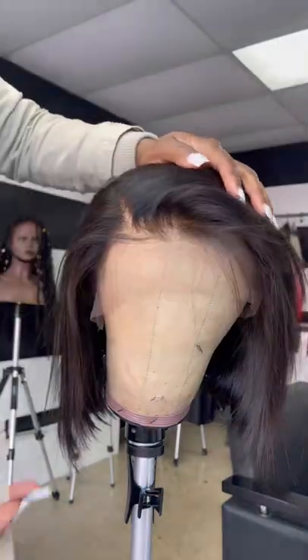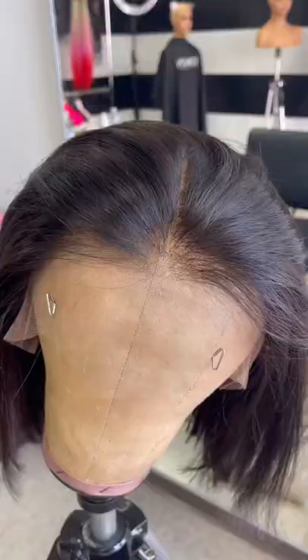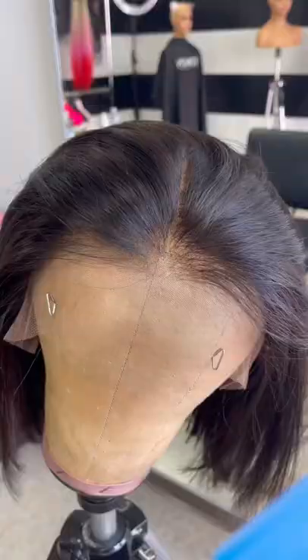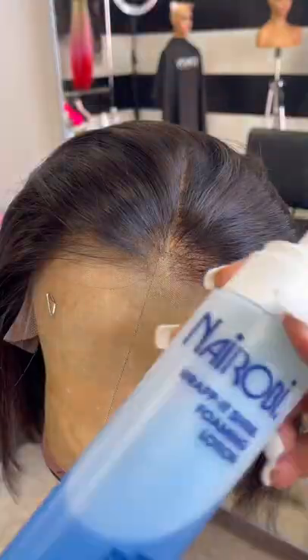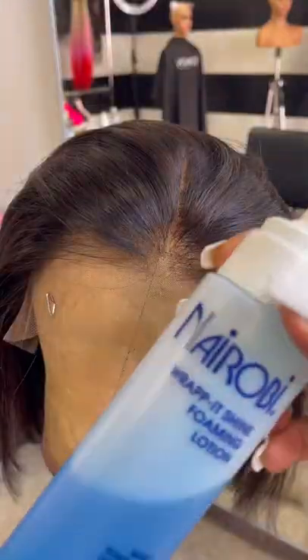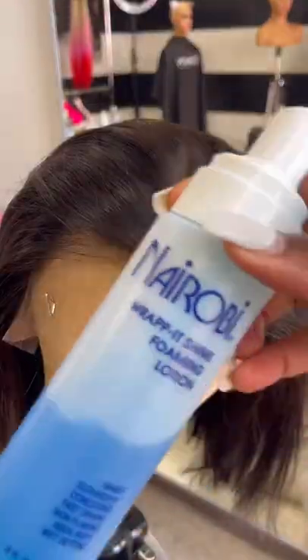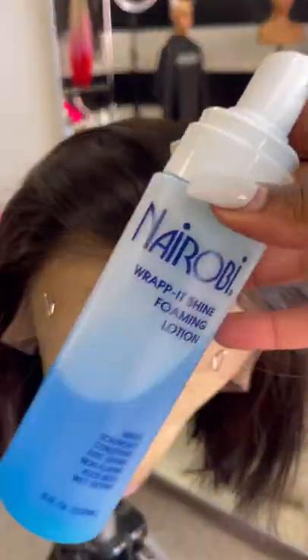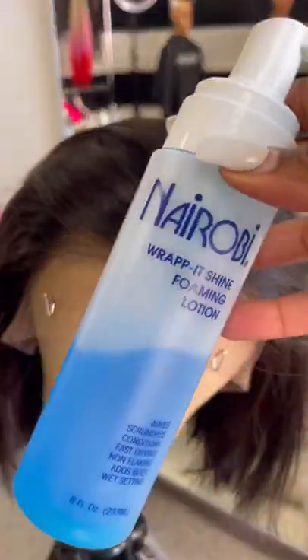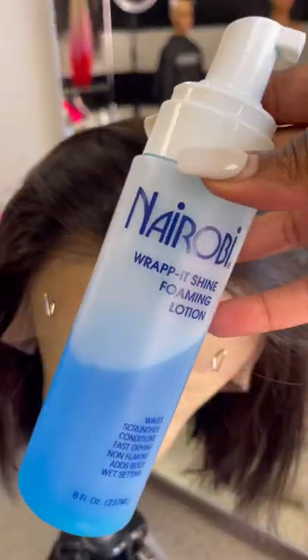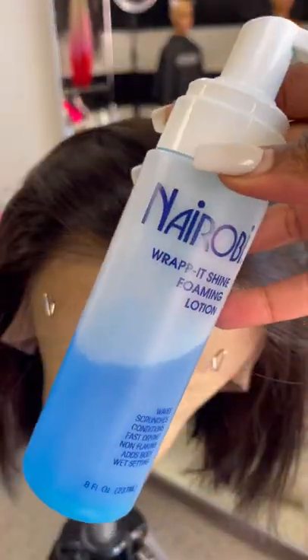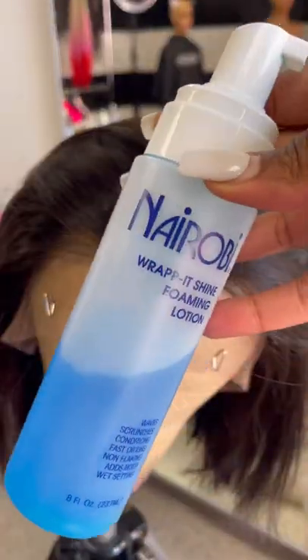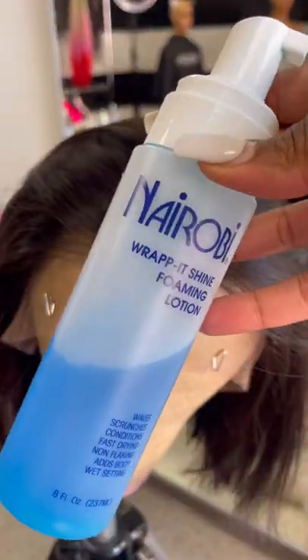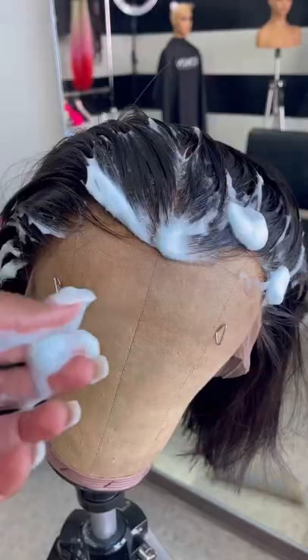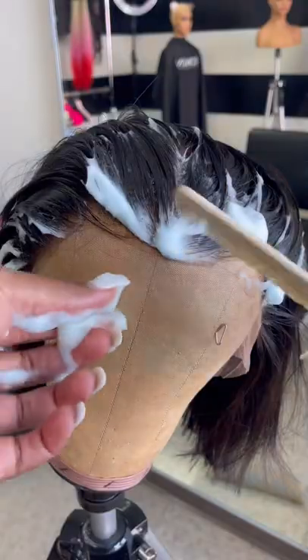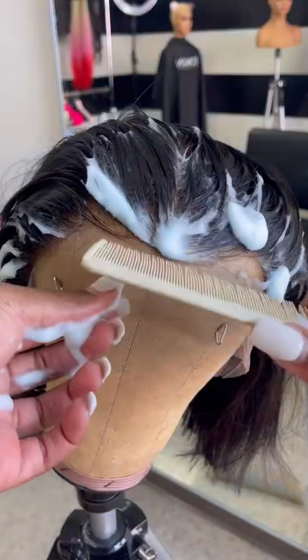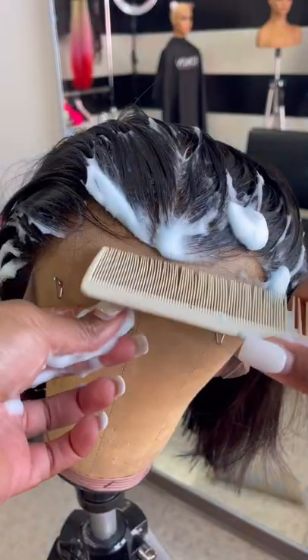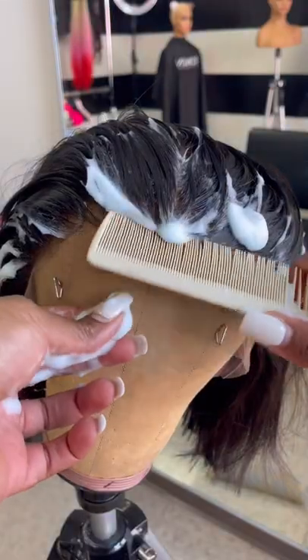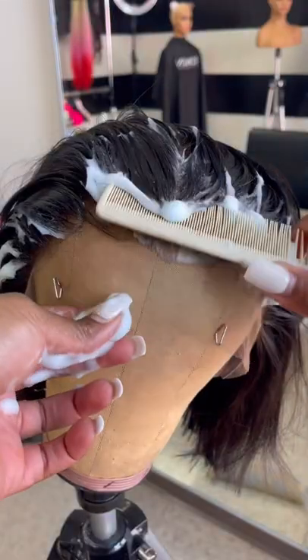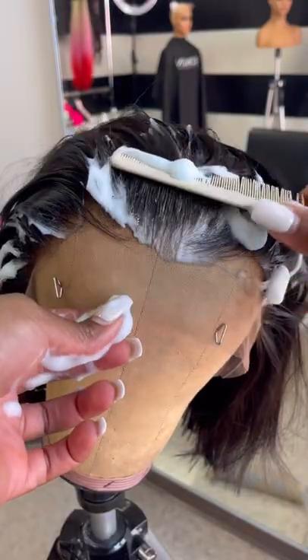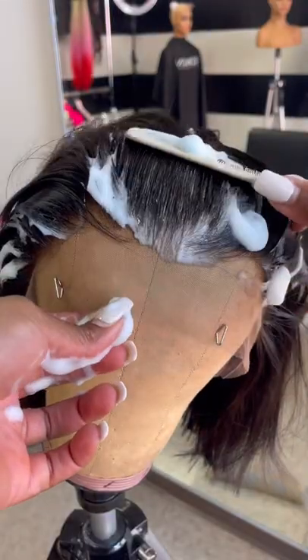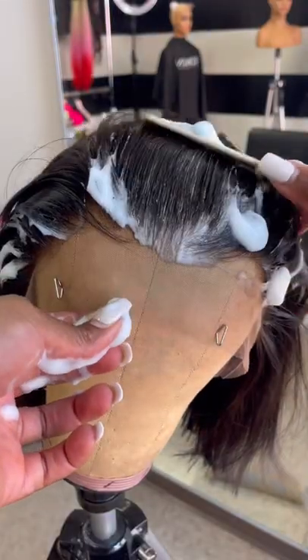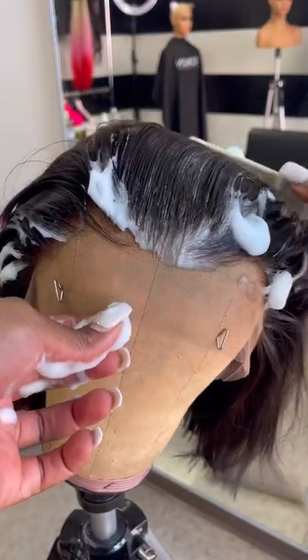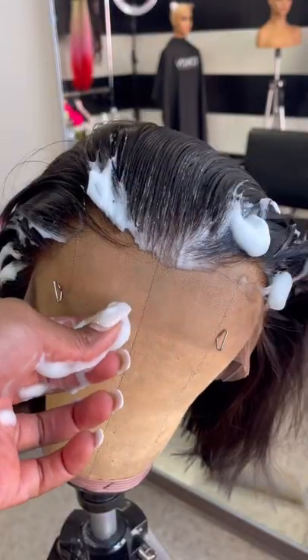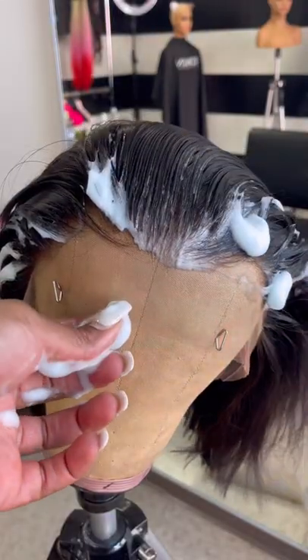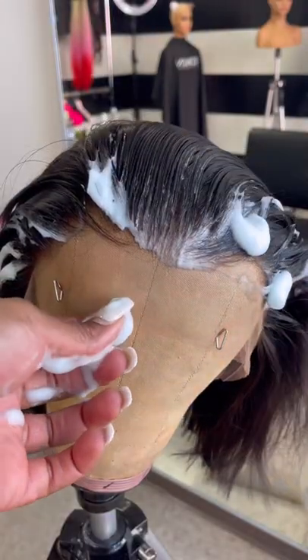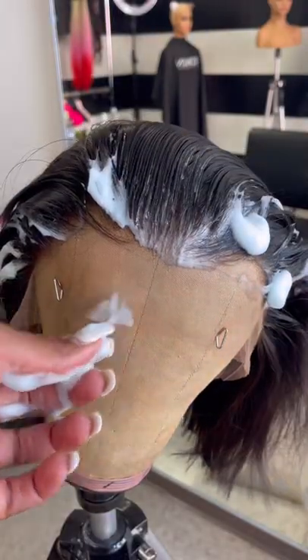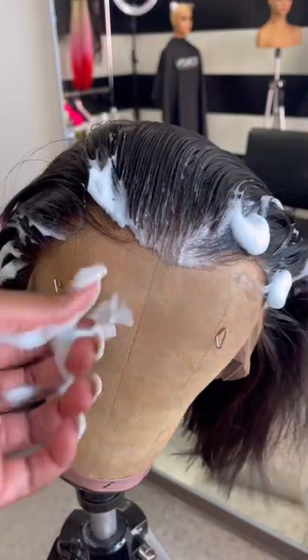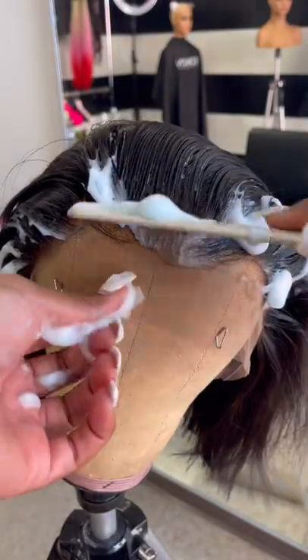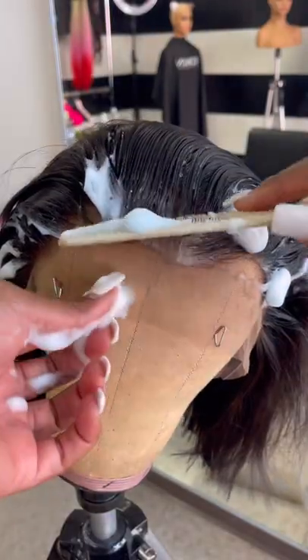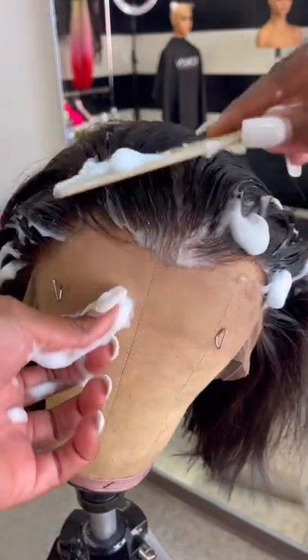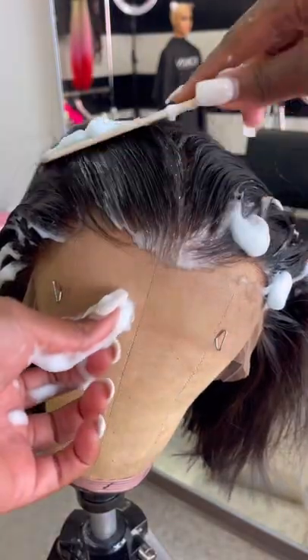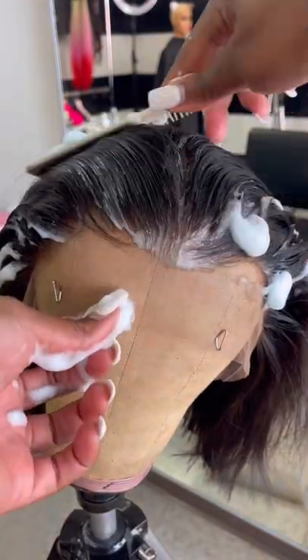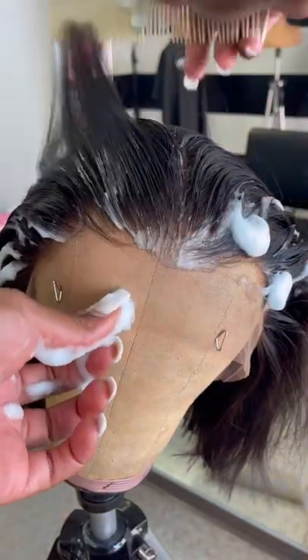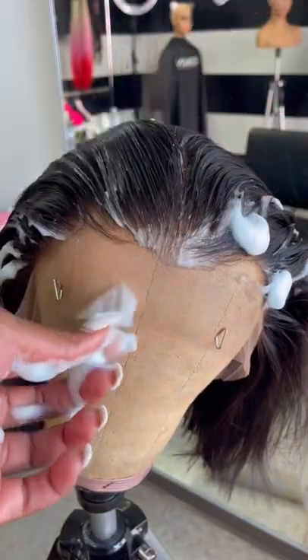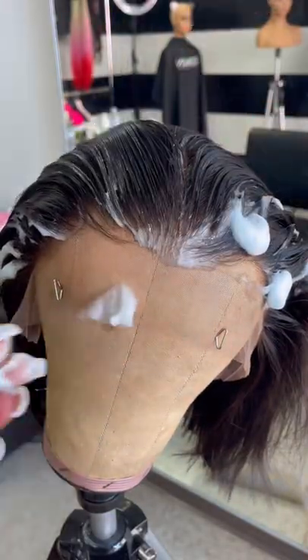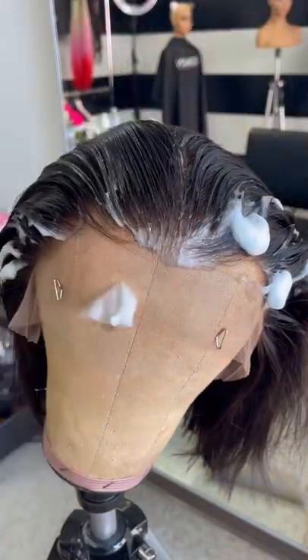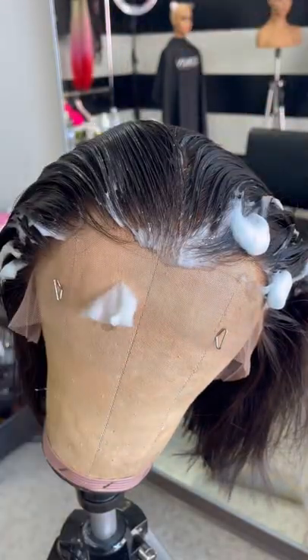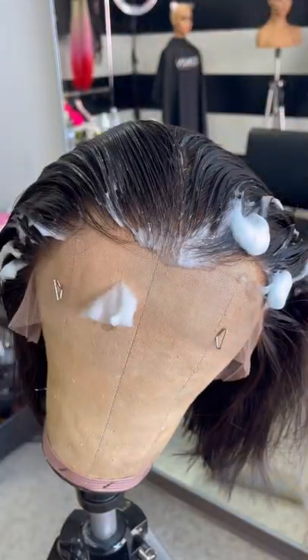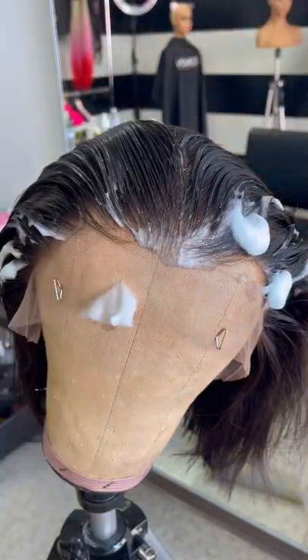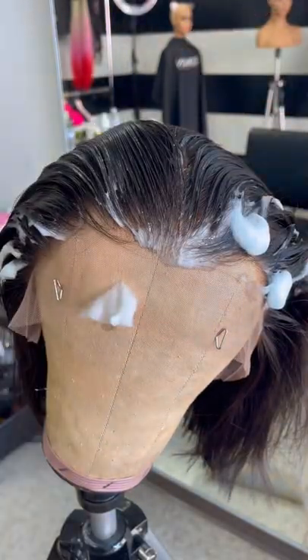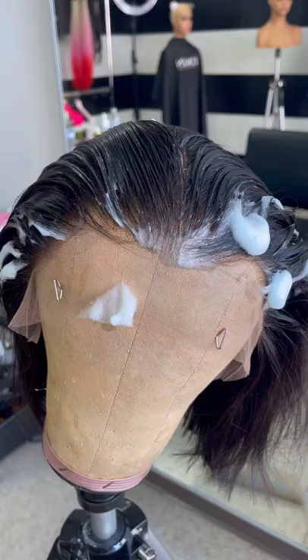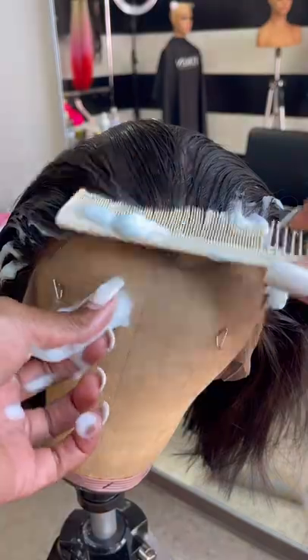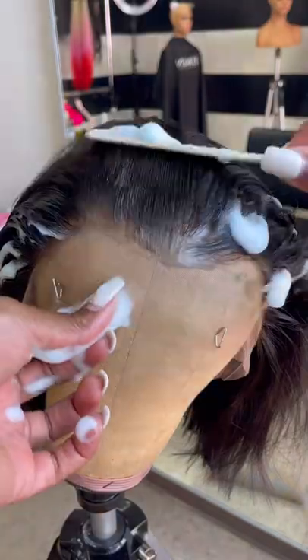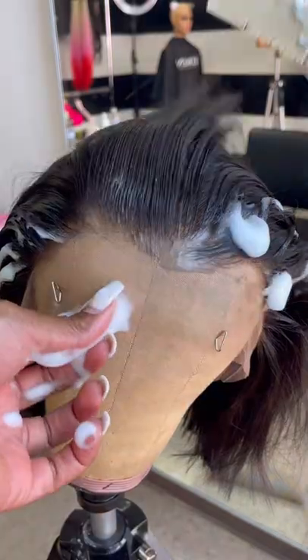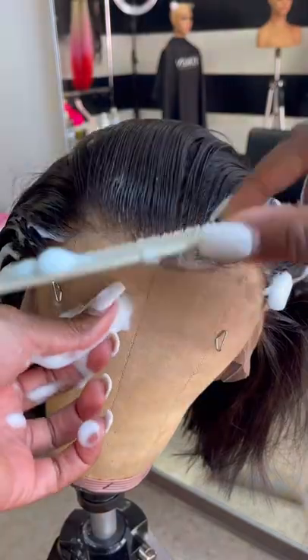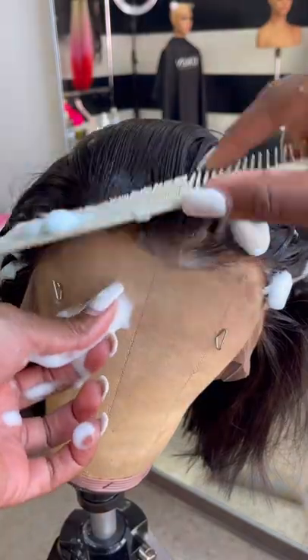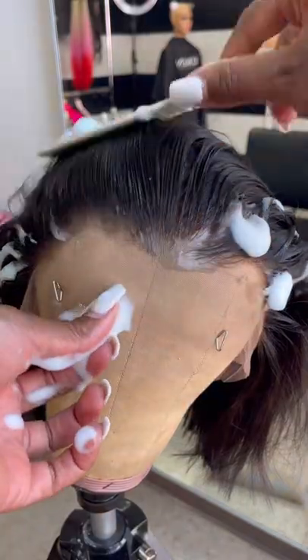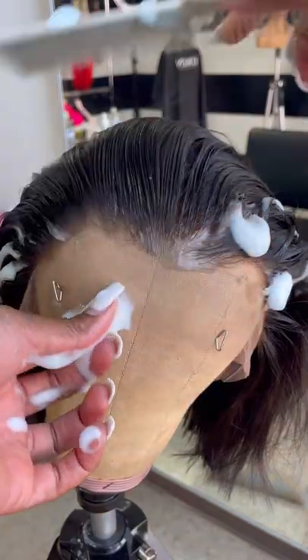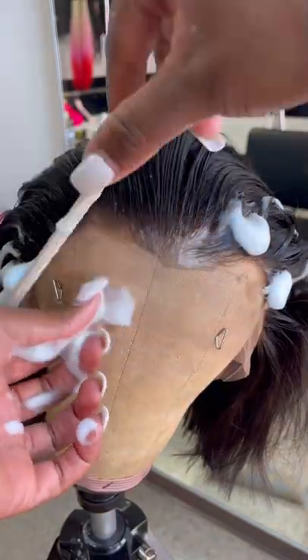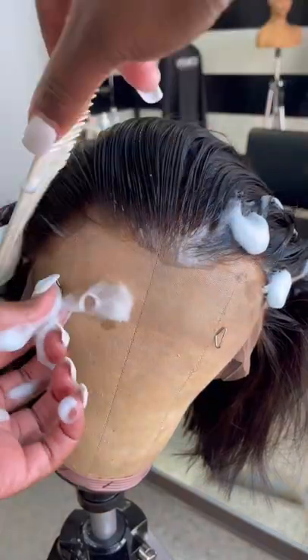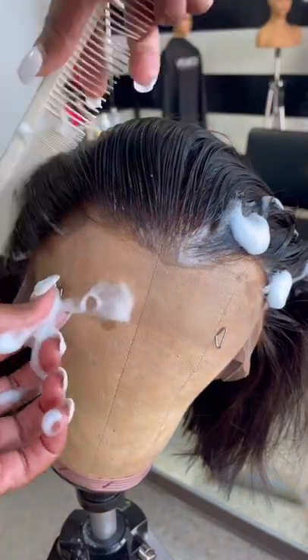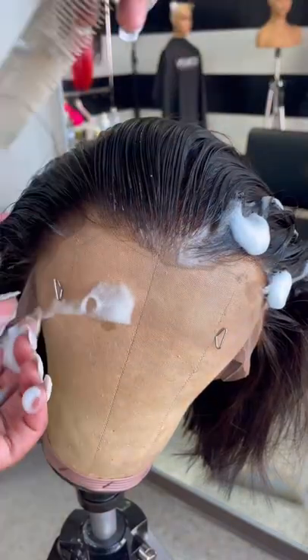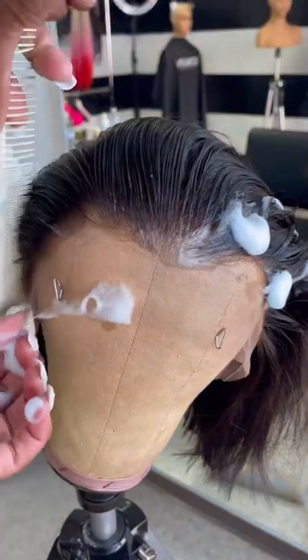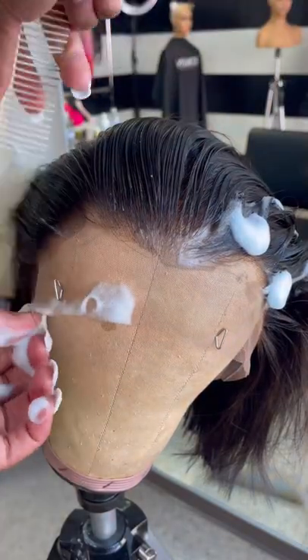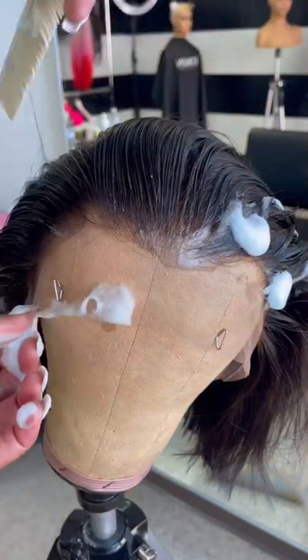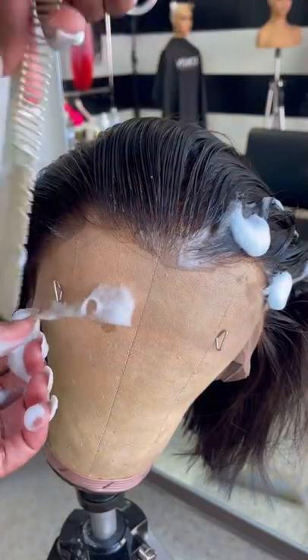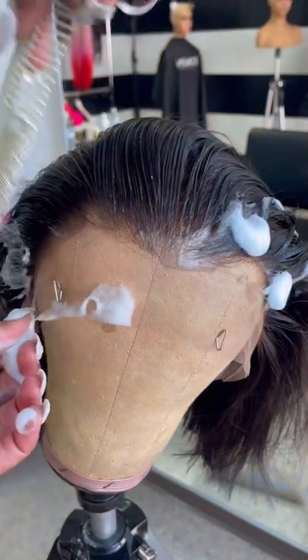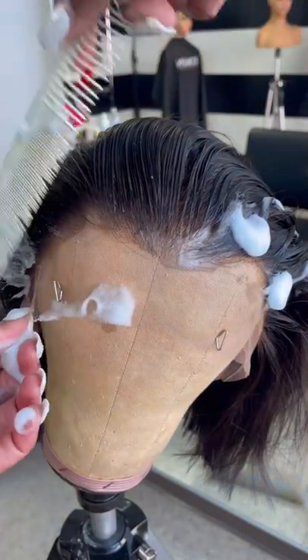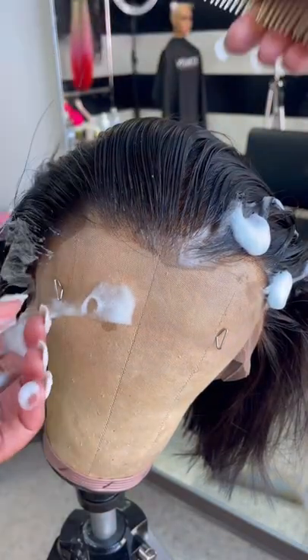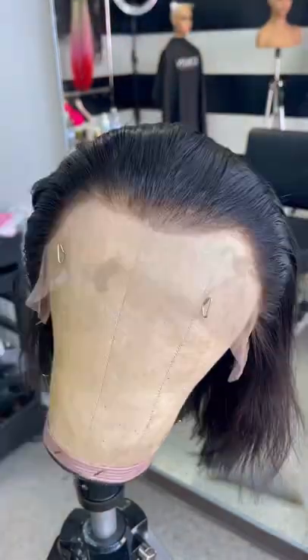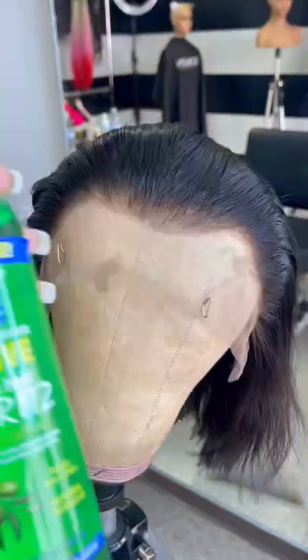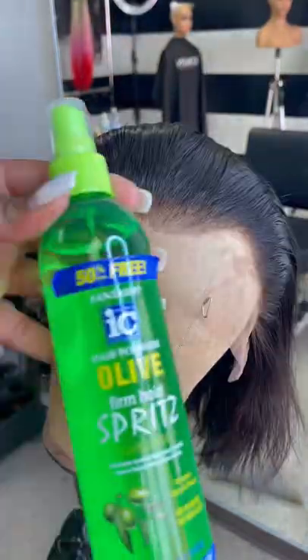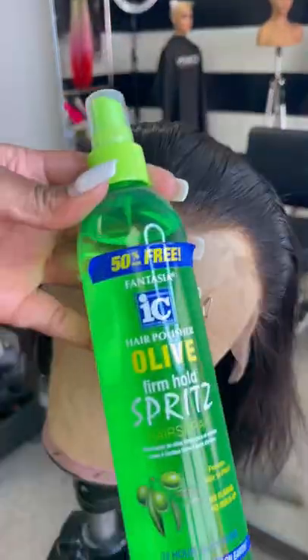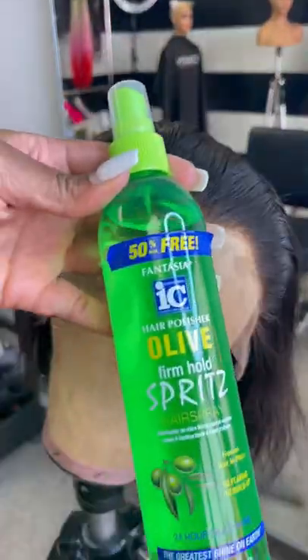I love to use Nairobi Styling Foam to set that hairline, comb it backwards, and then a little bit of hairspray as well.